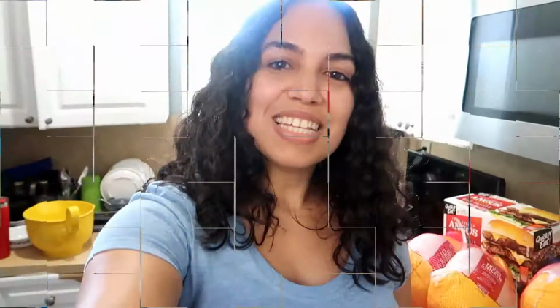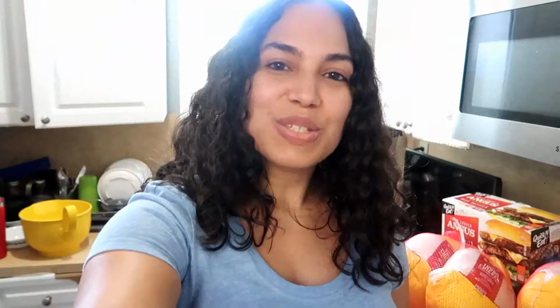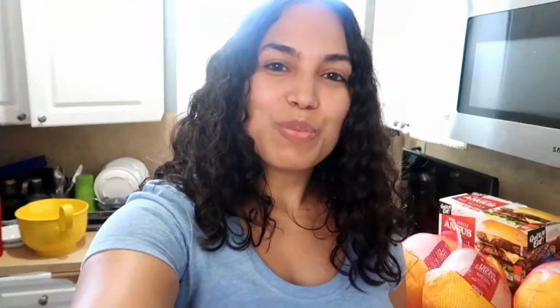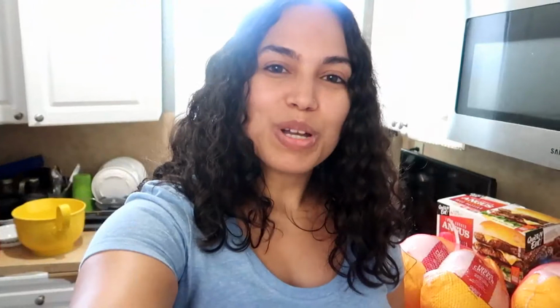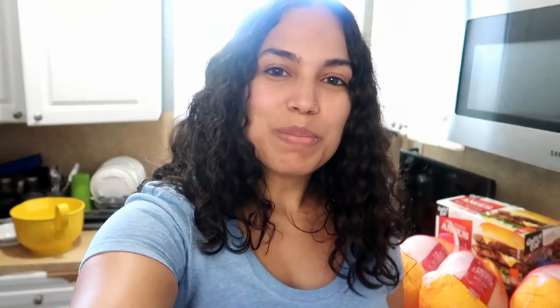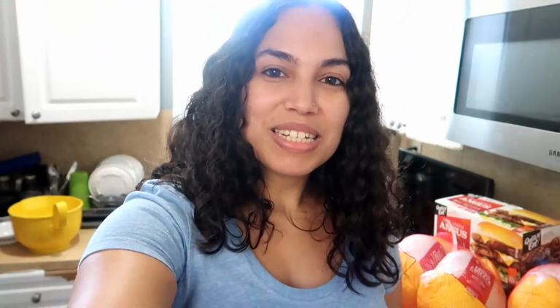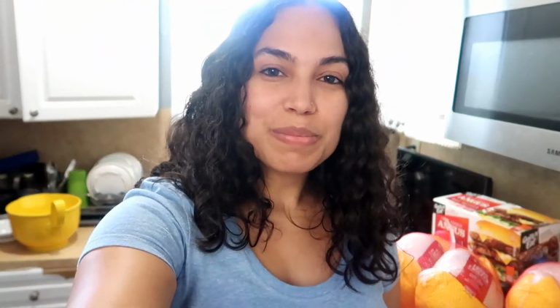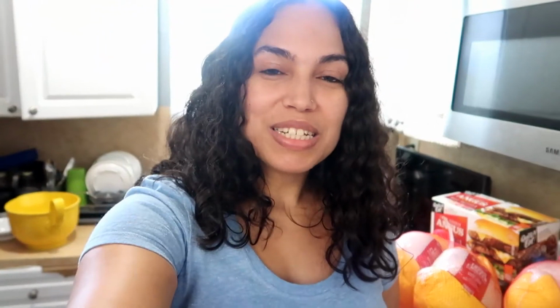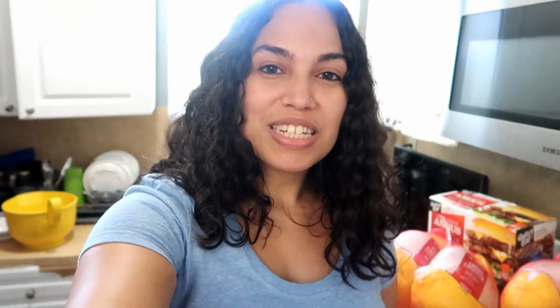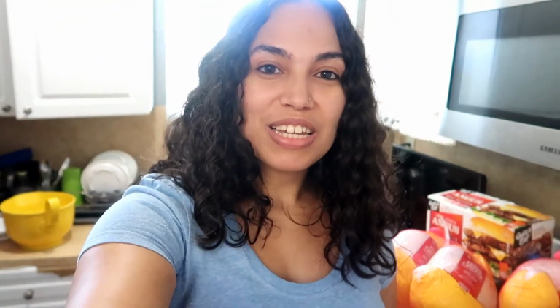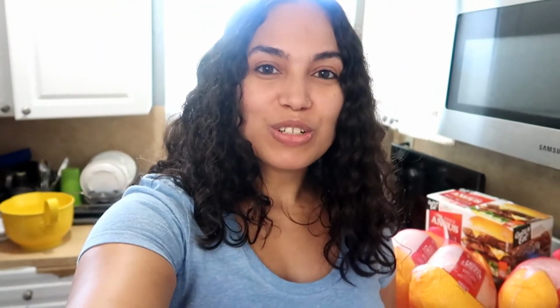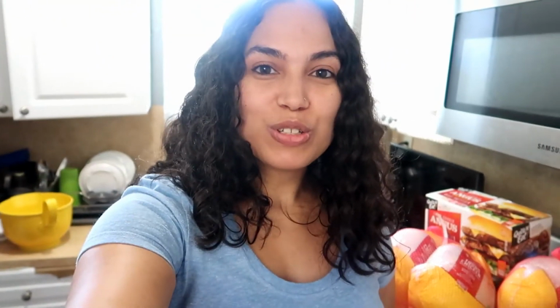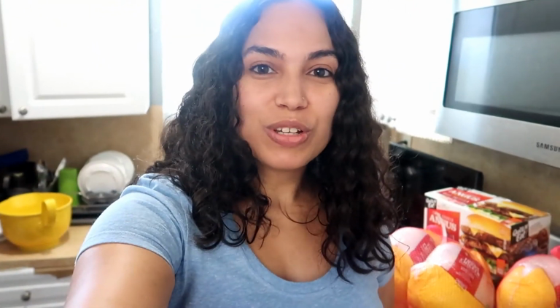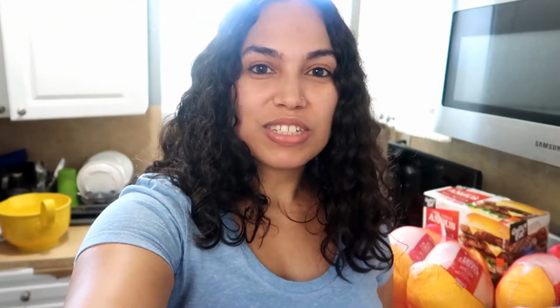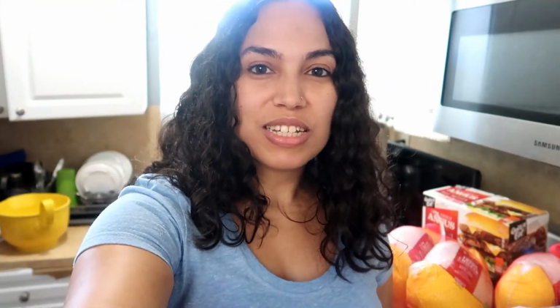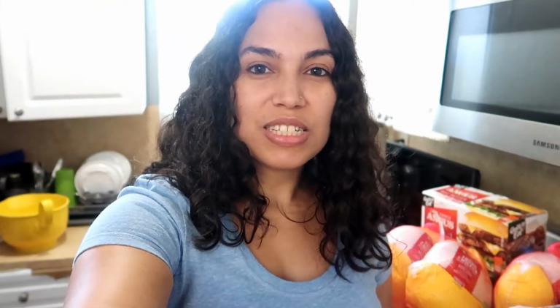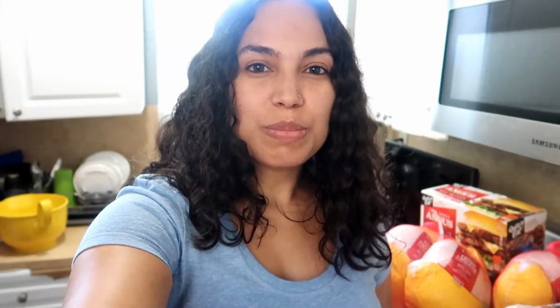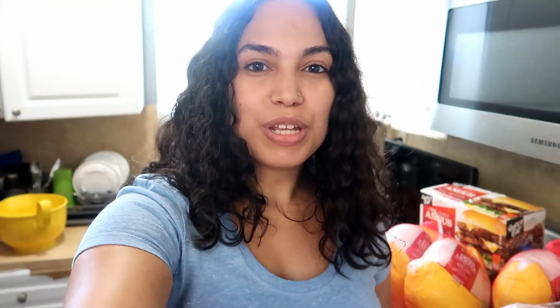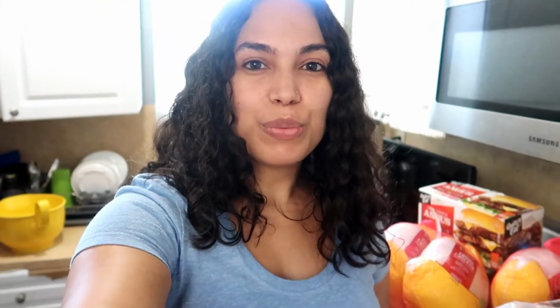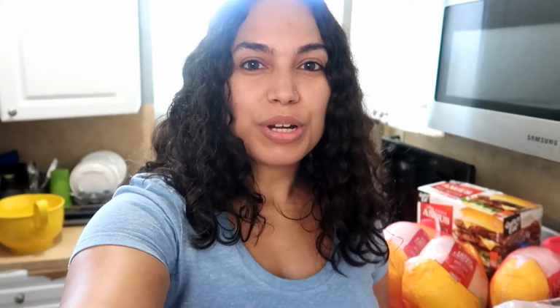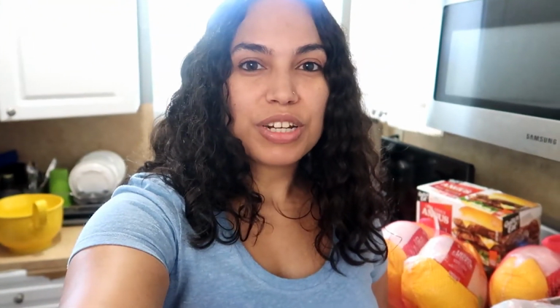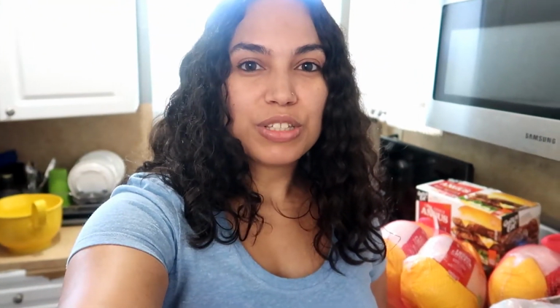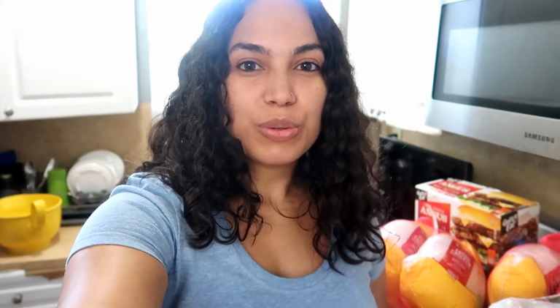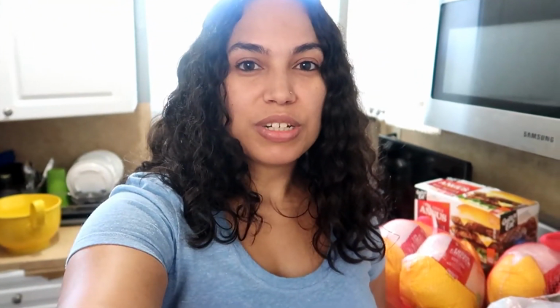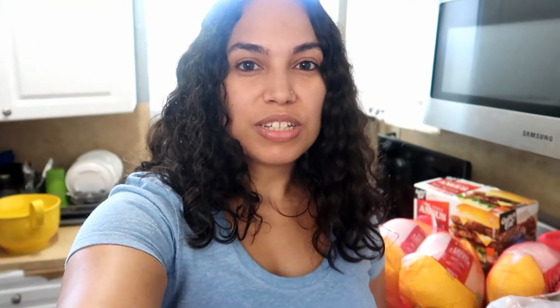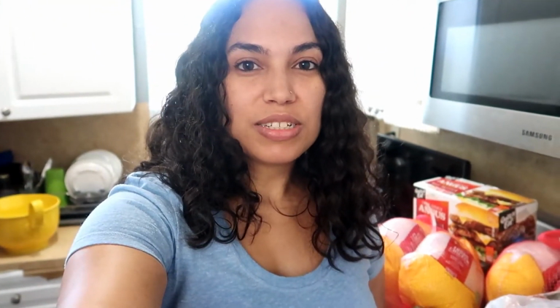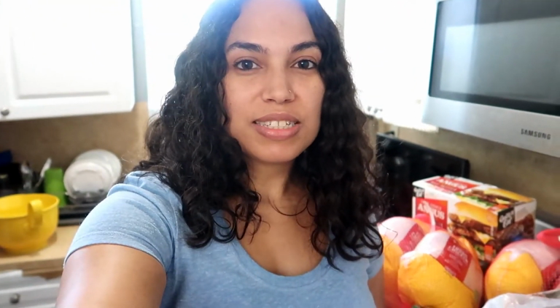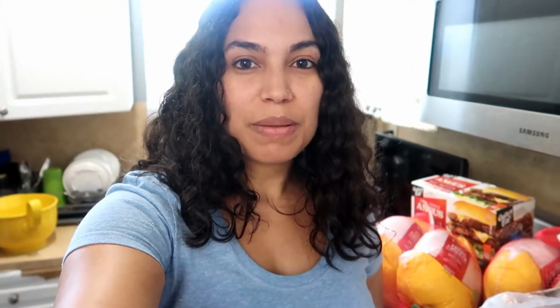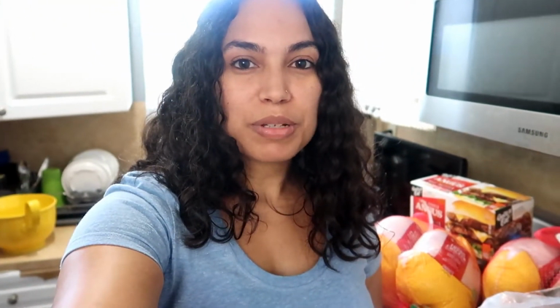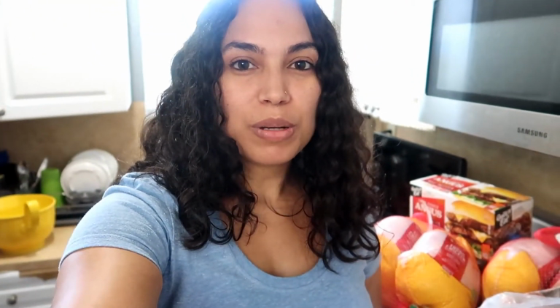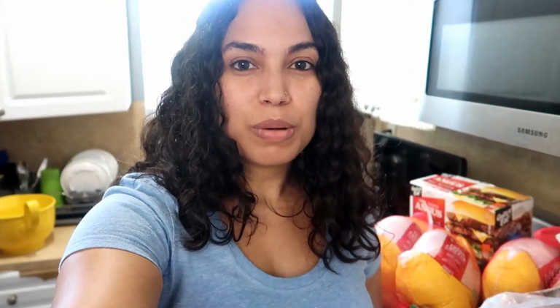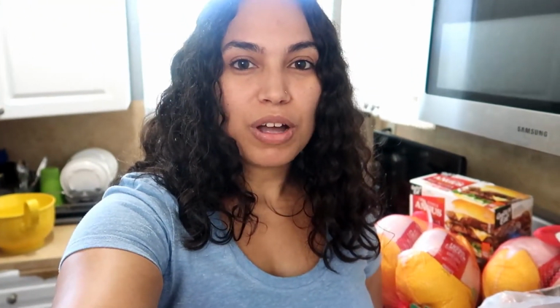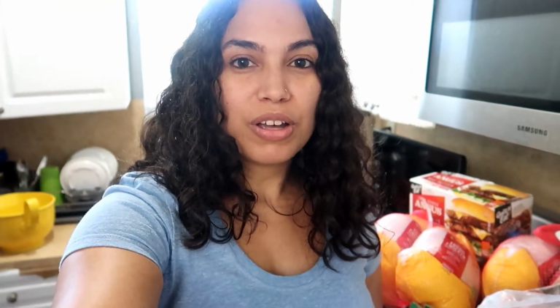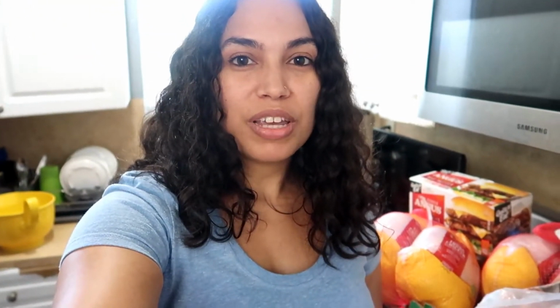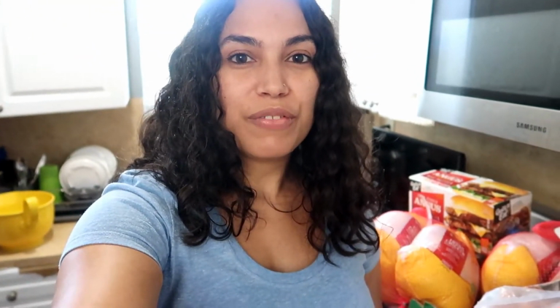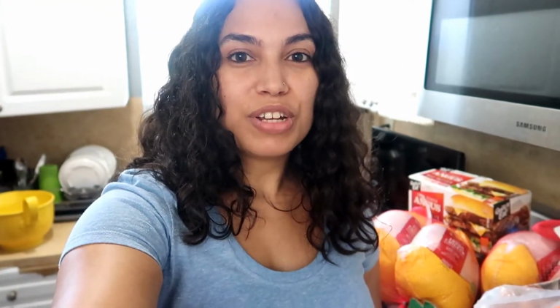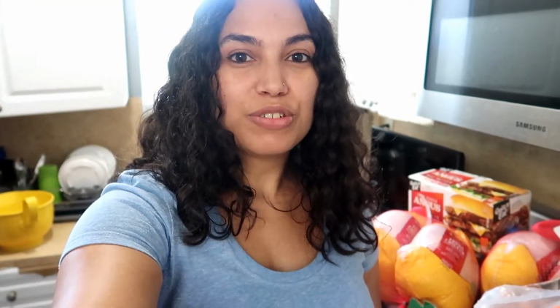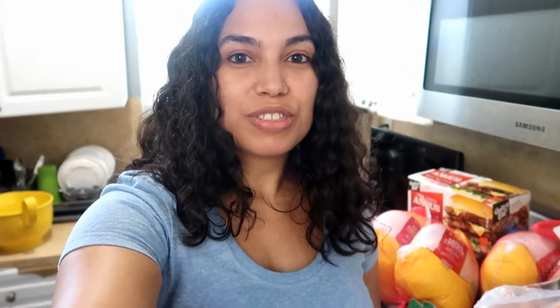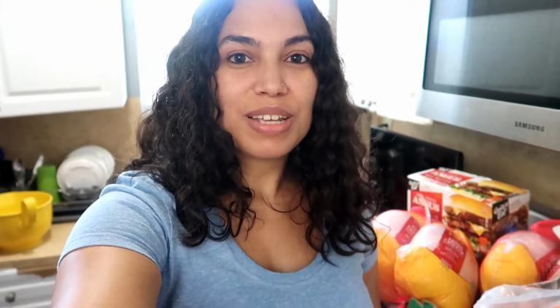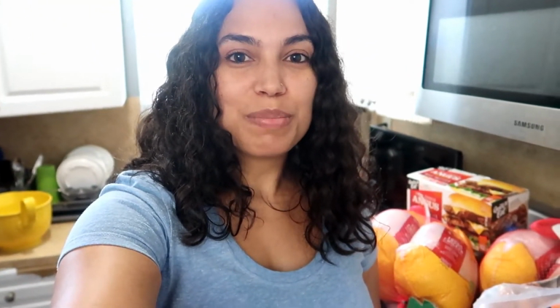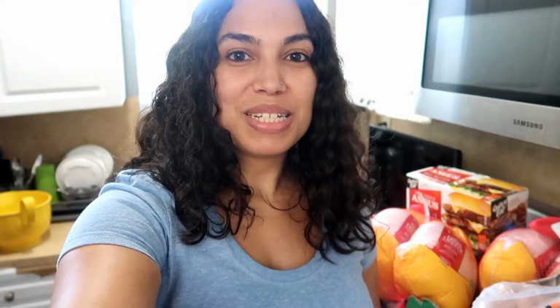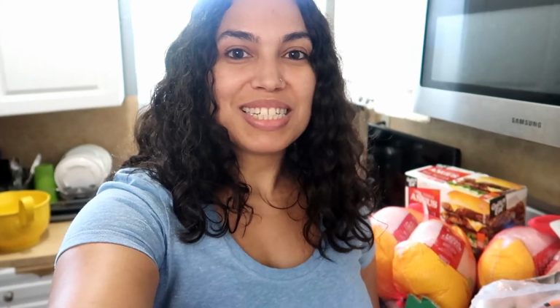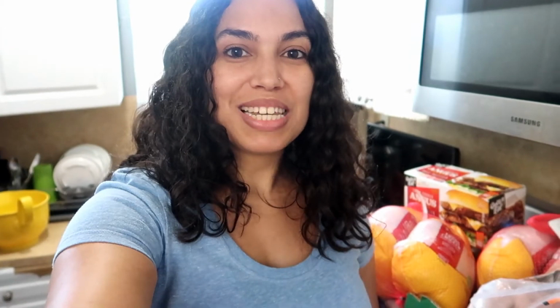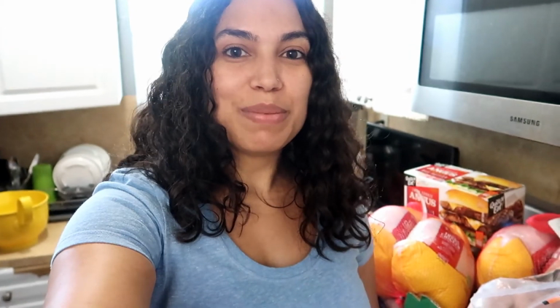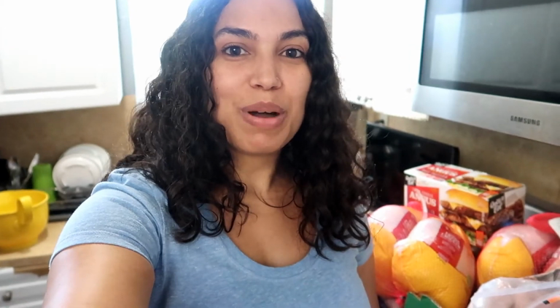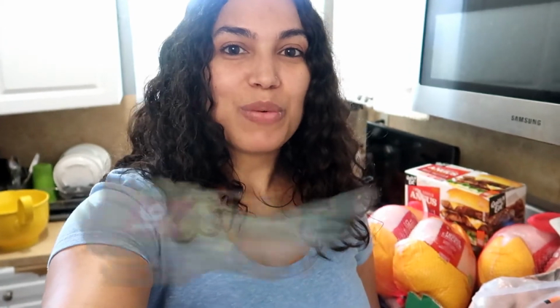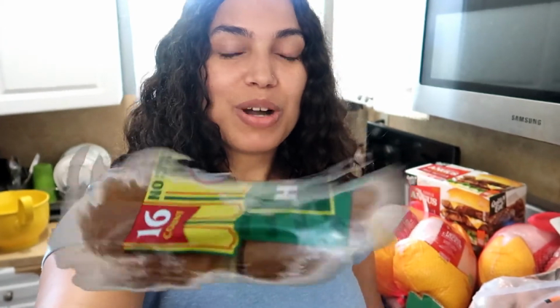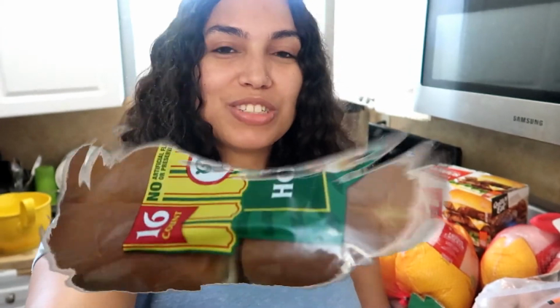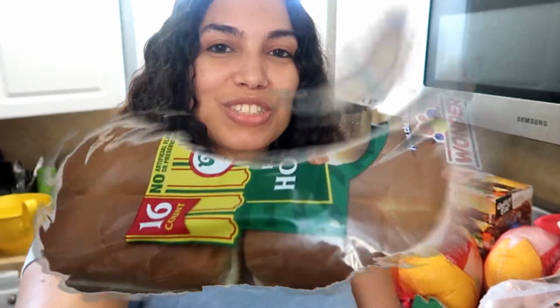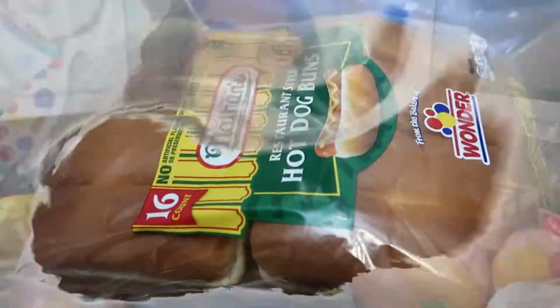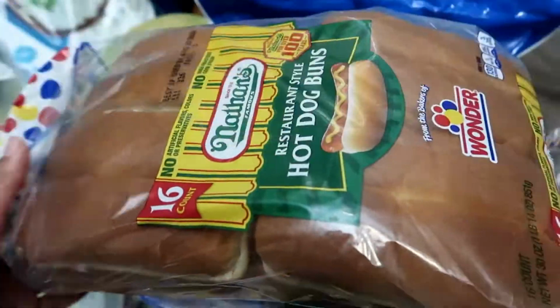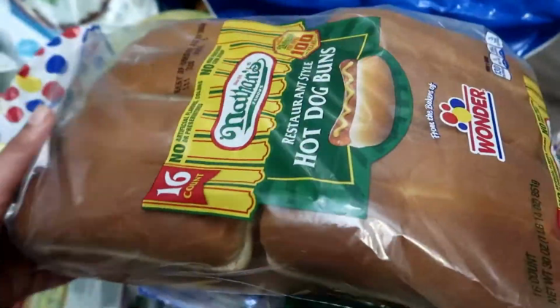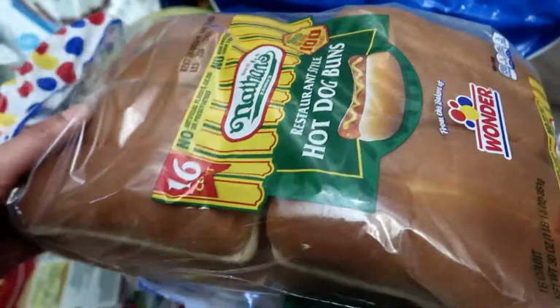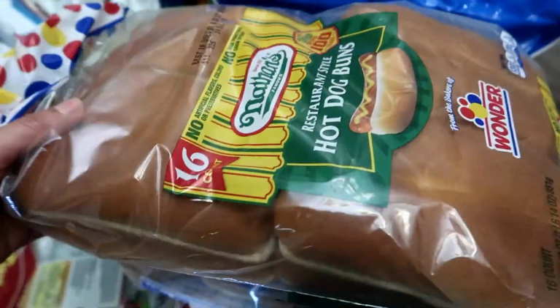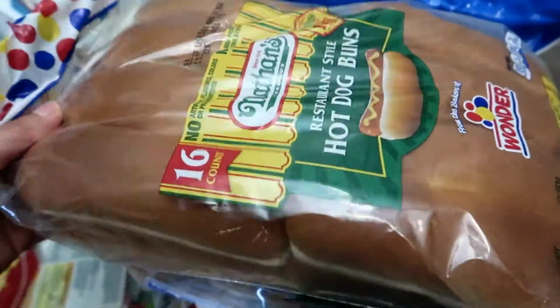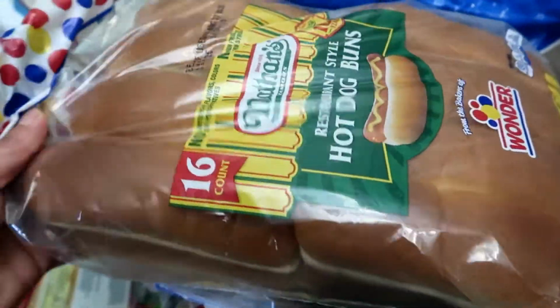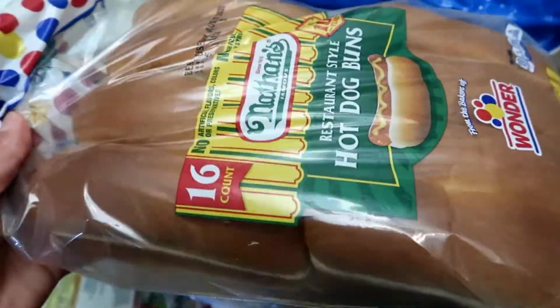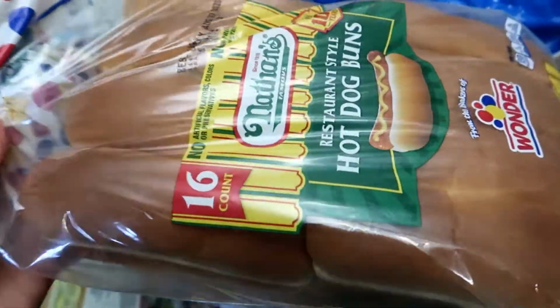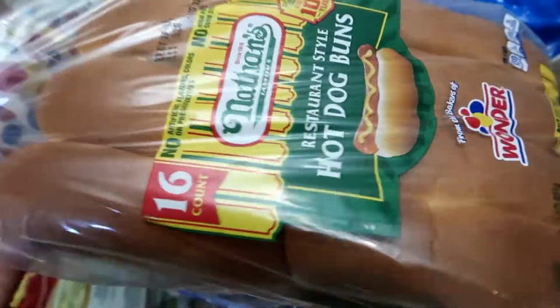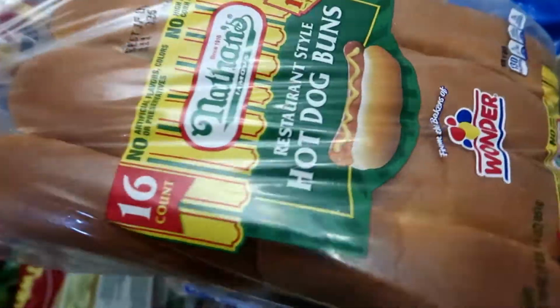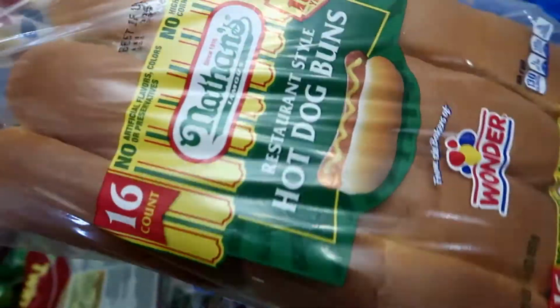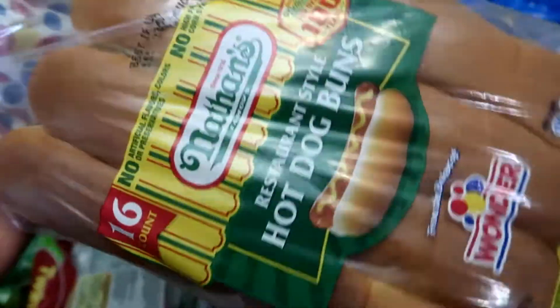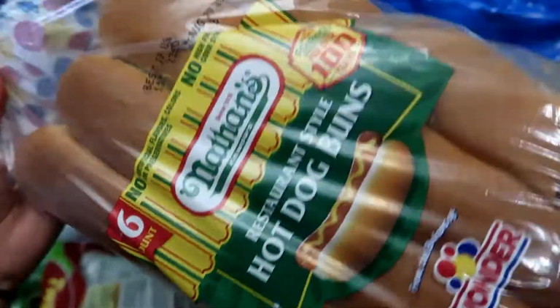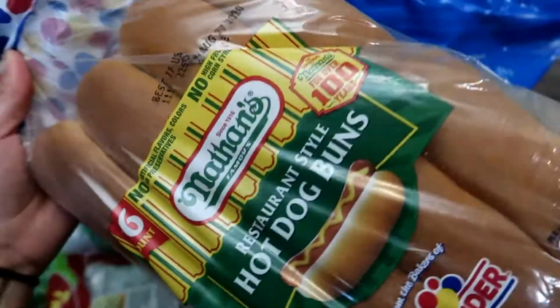Hey guys, welcome back to my channel. So in today's video, we're going to do another Sam's Club haul. If you're interested, keep on watching. All right, let's get started.